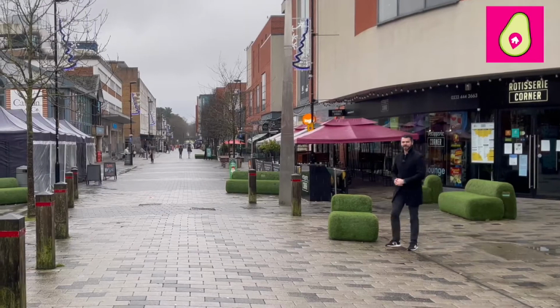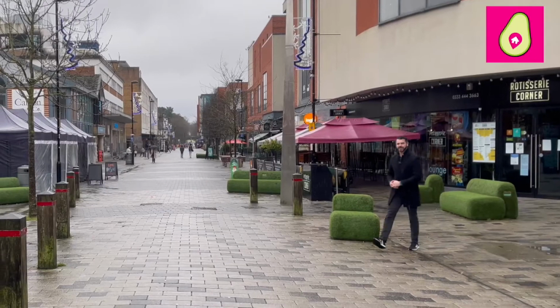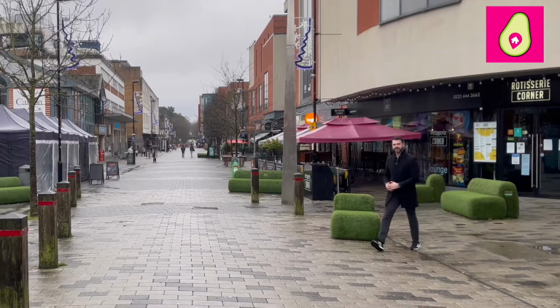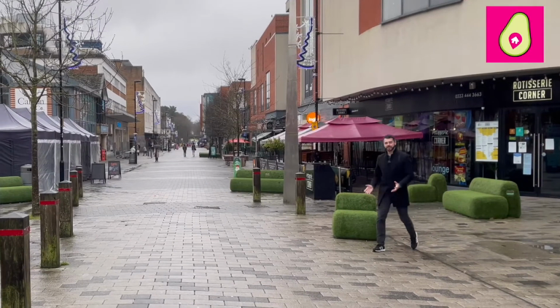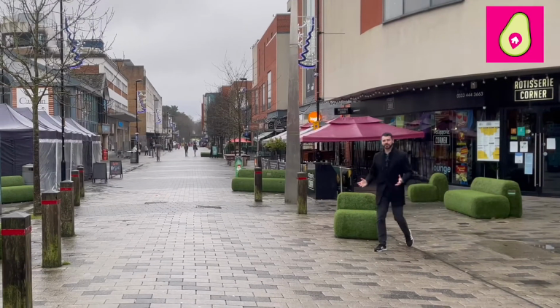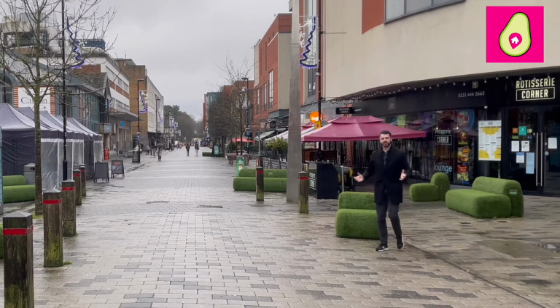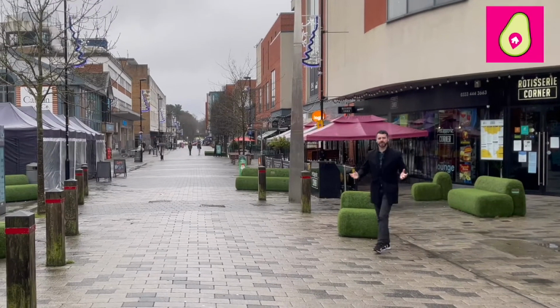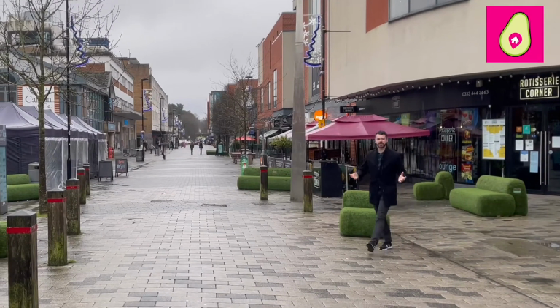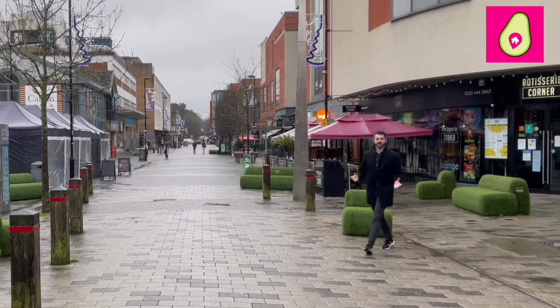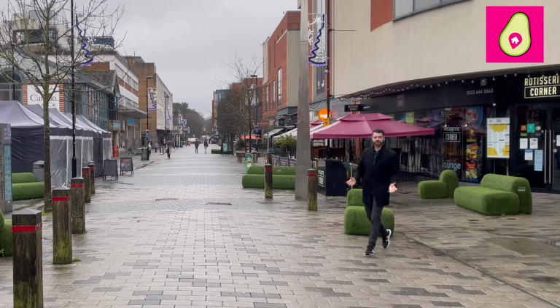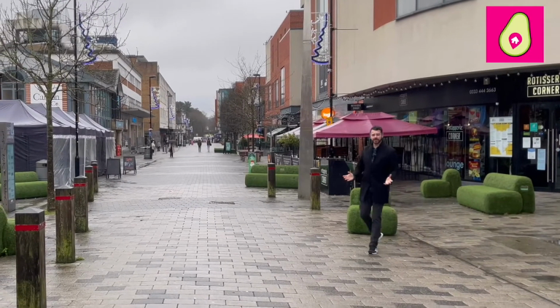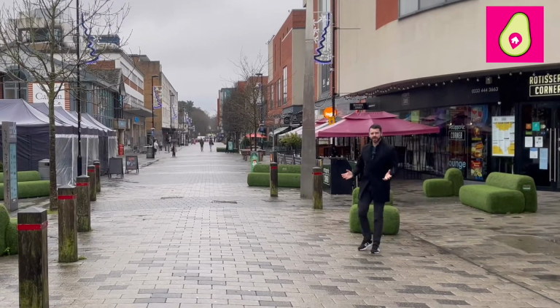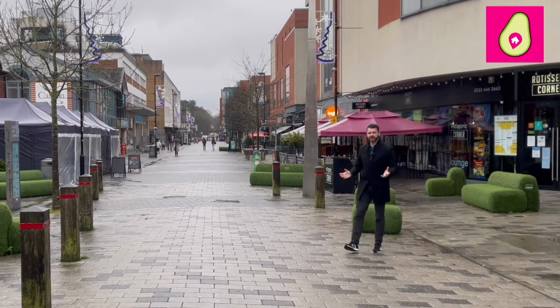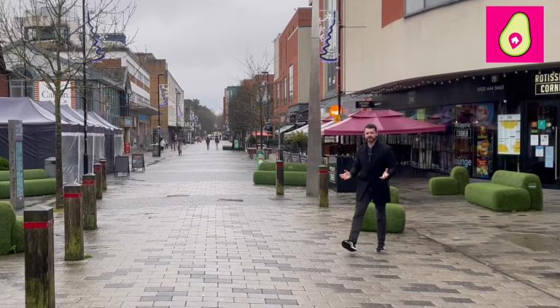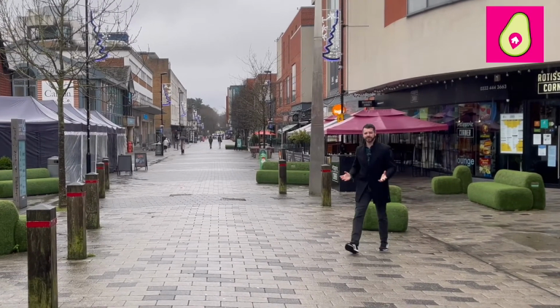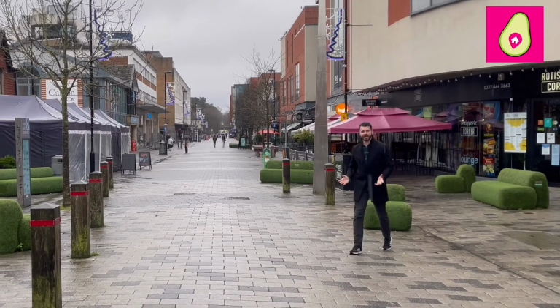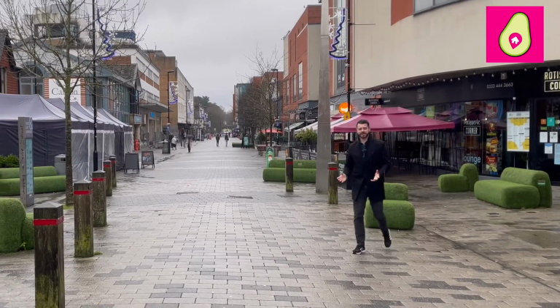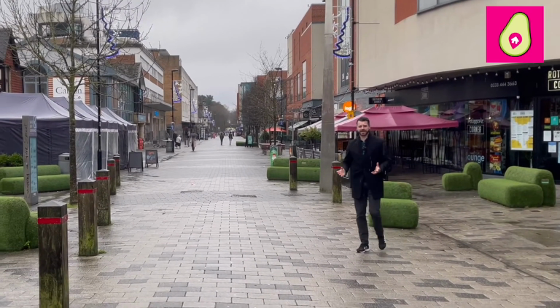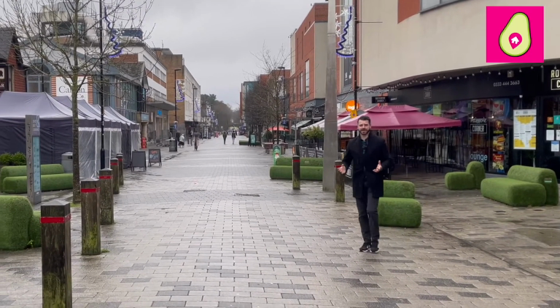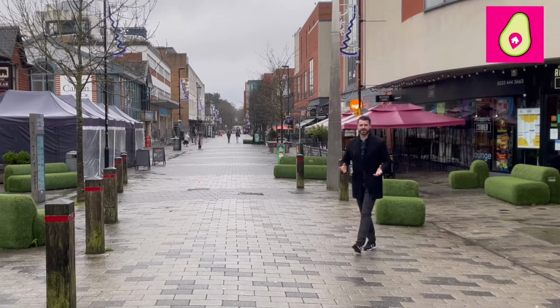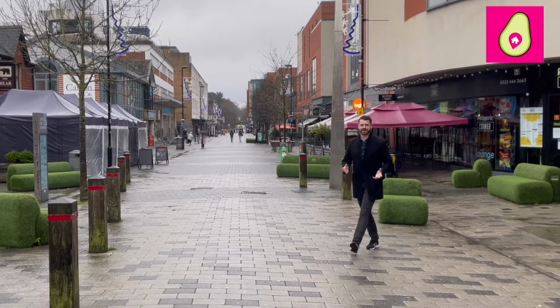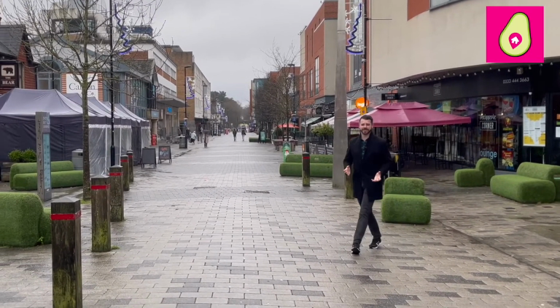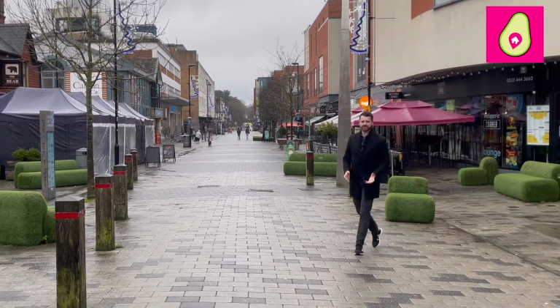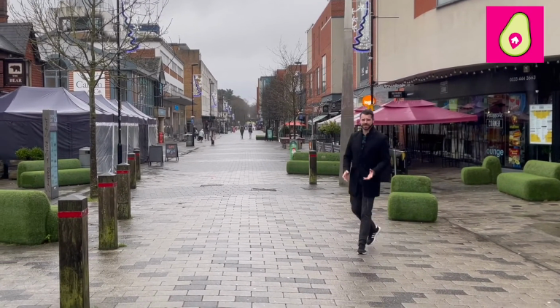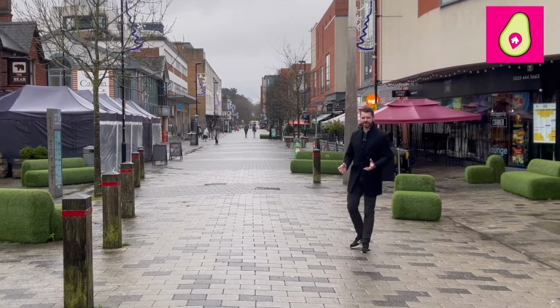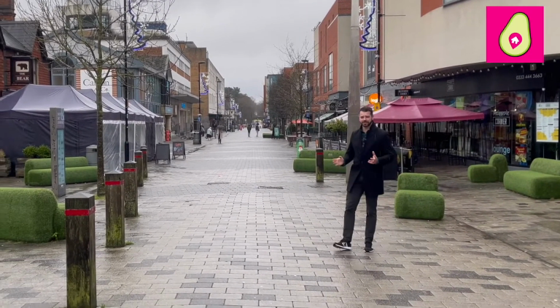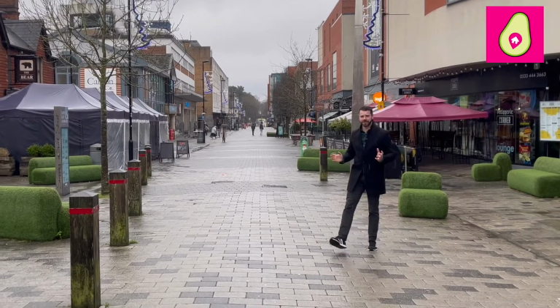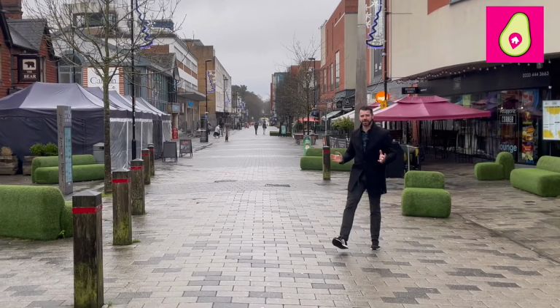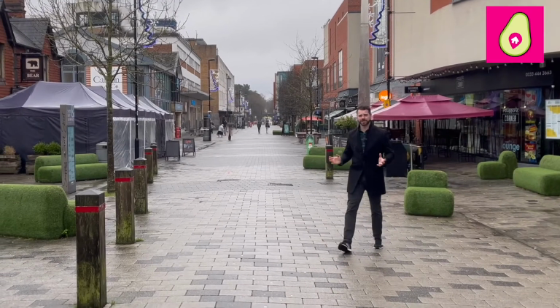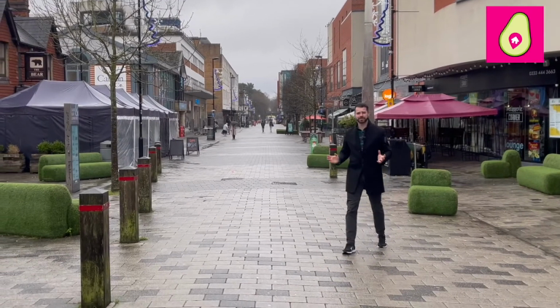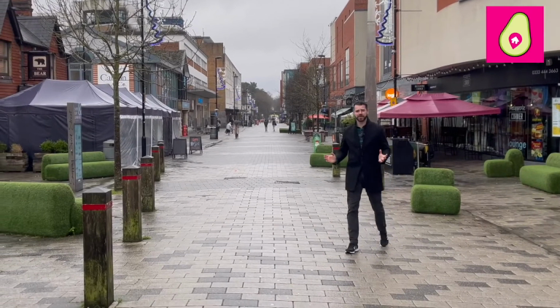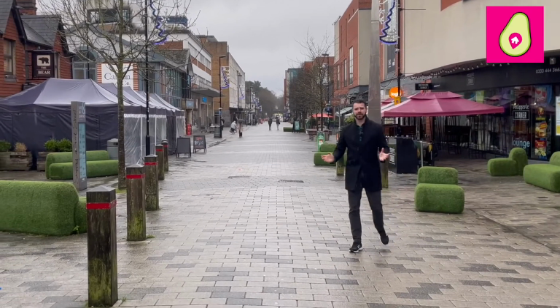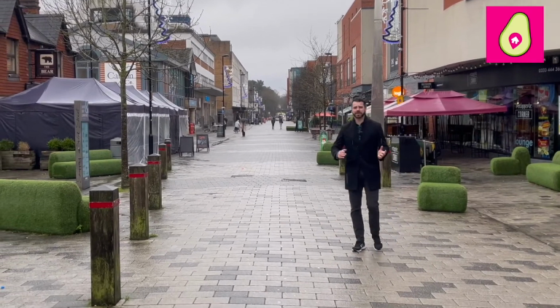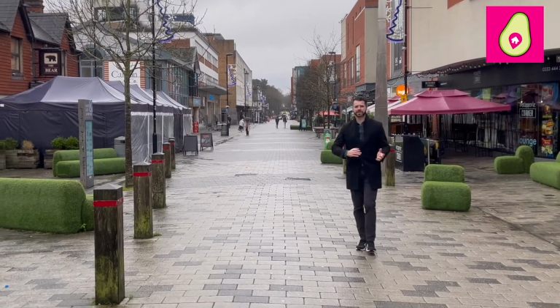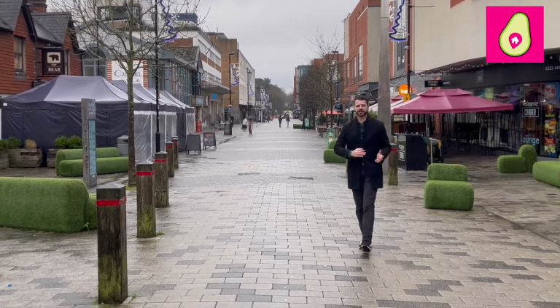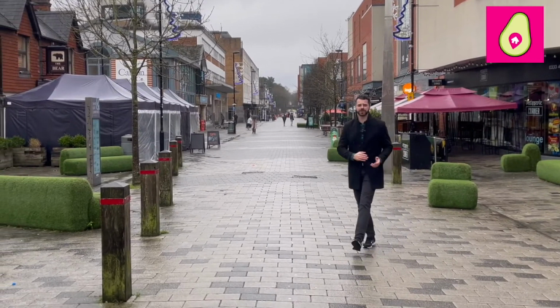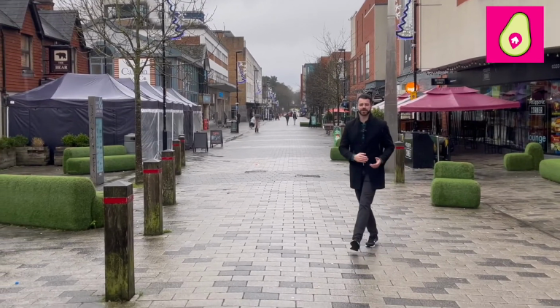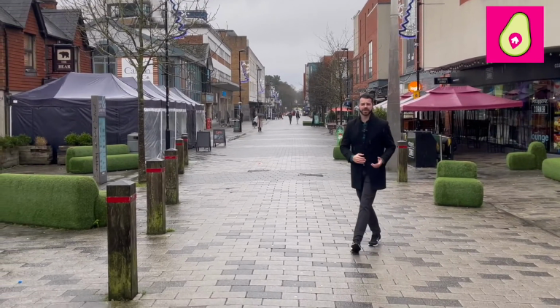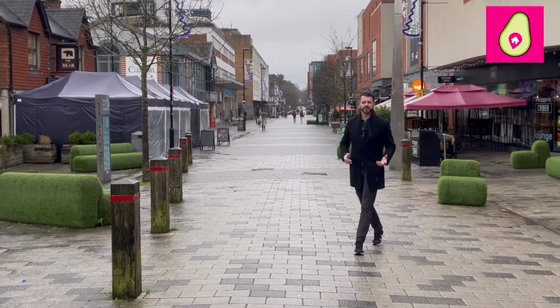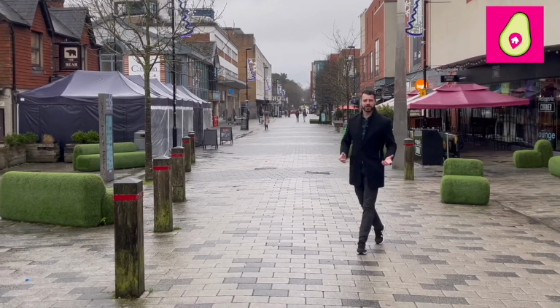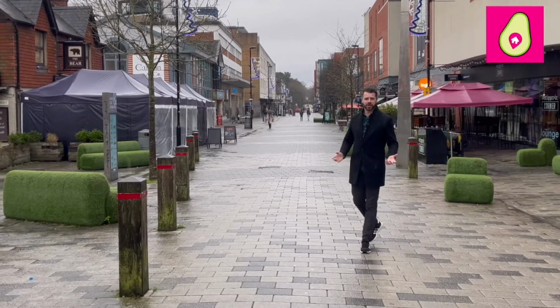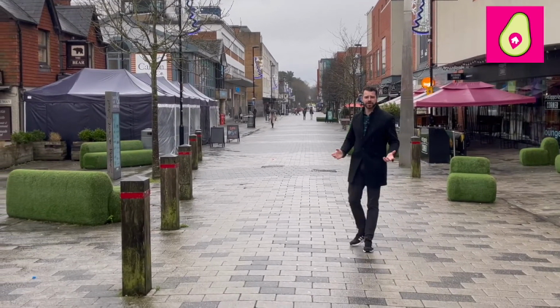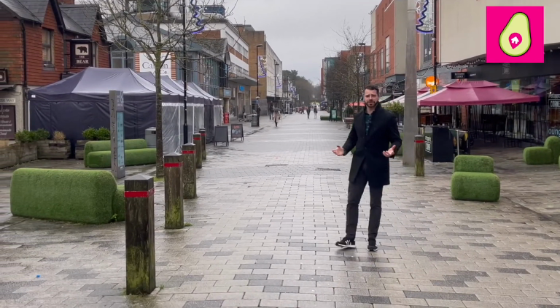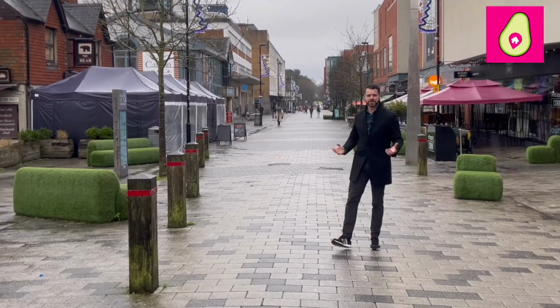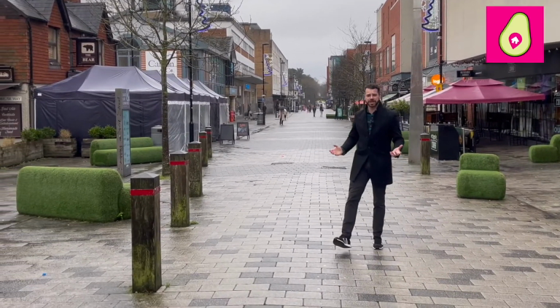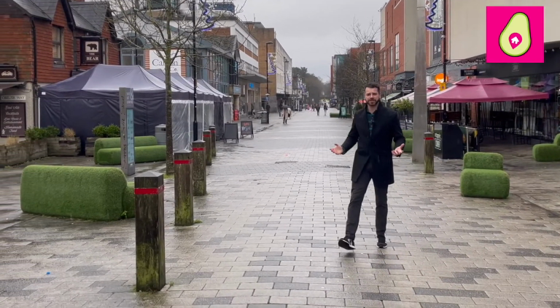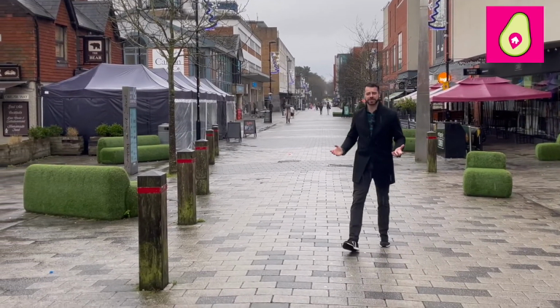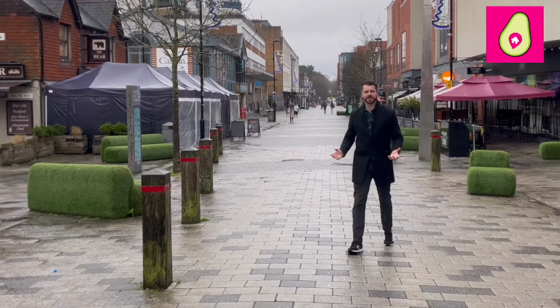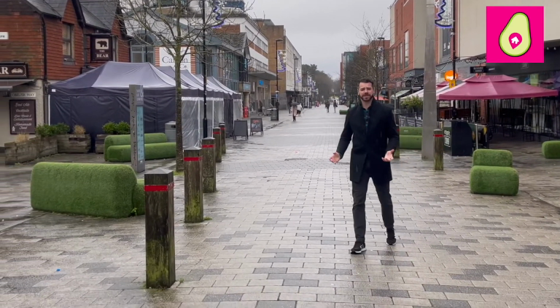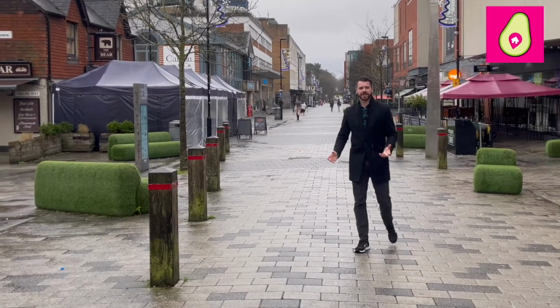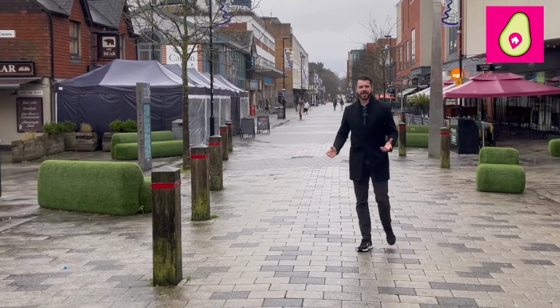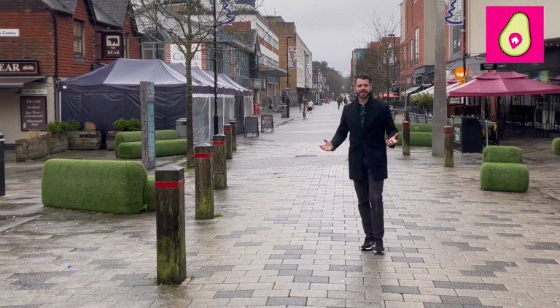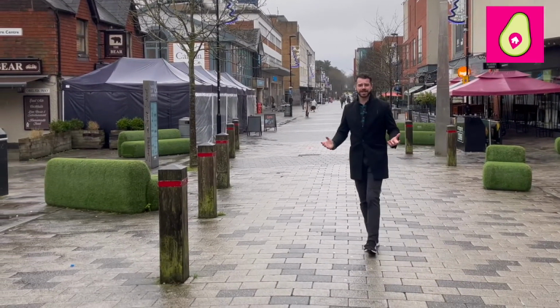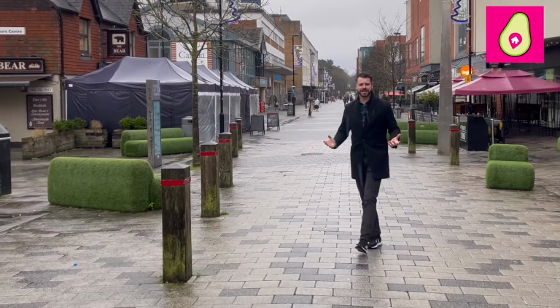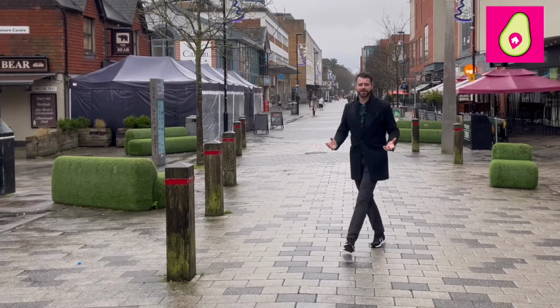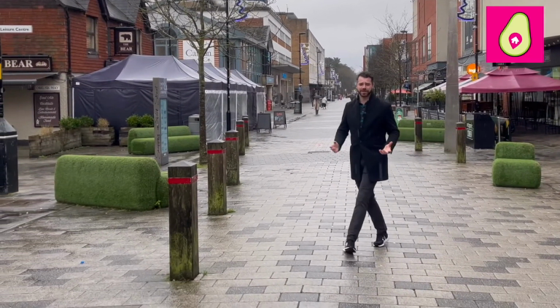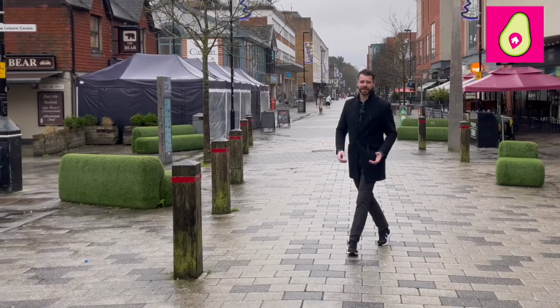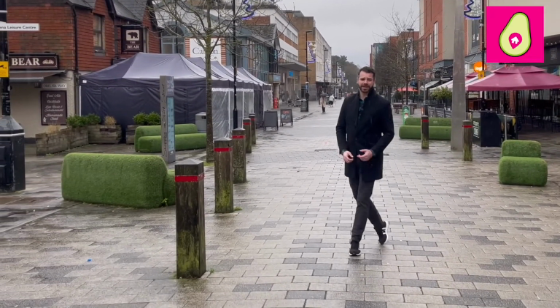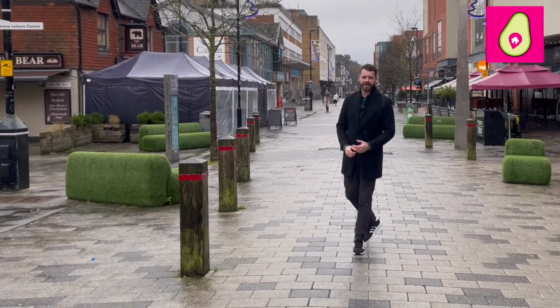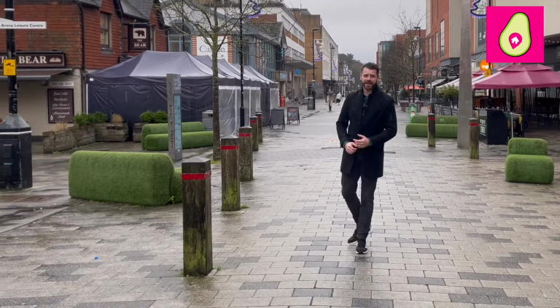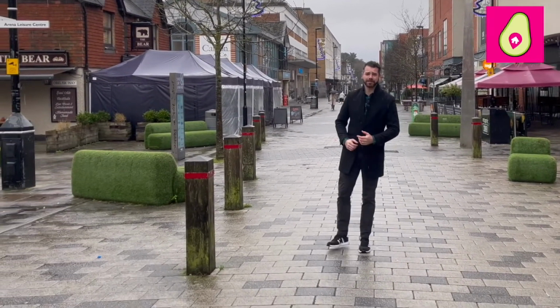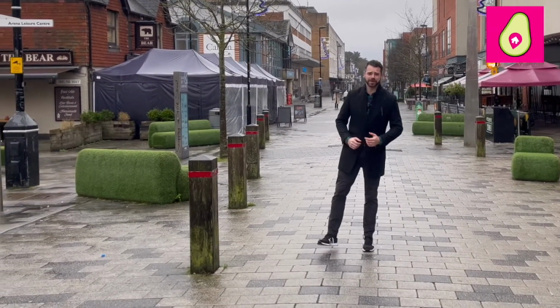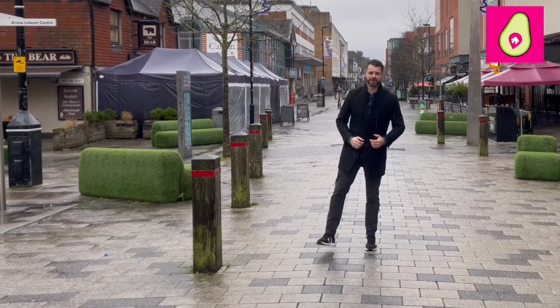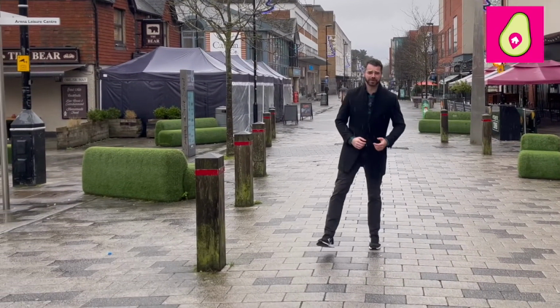Now before you know it you're right in the heart of Camberley Town Centre, which has an abundance of popular restaurants, shops, gyms, entertainment and much more.